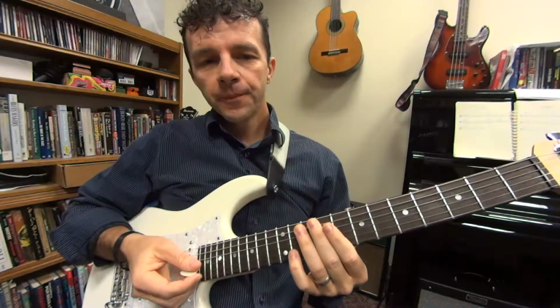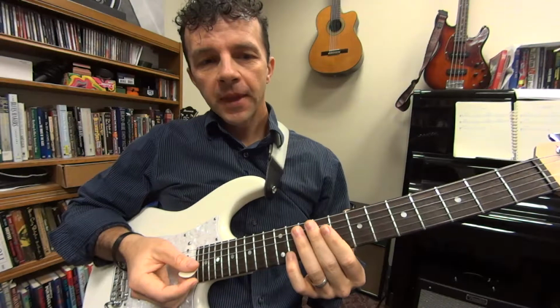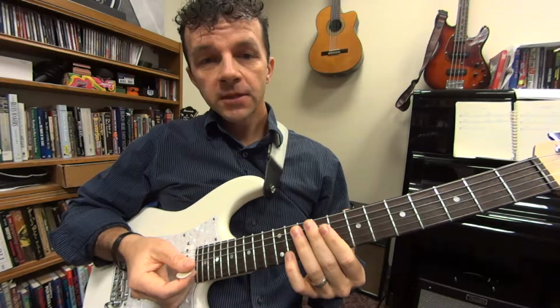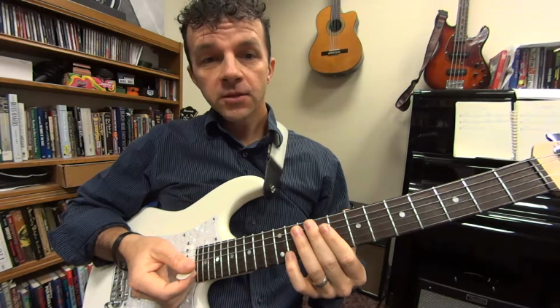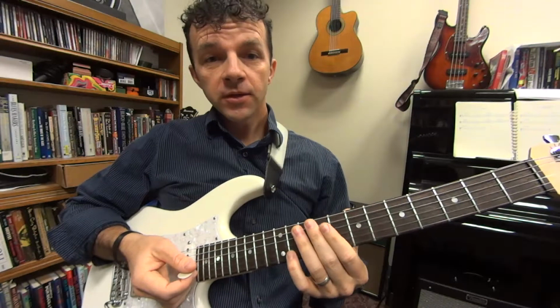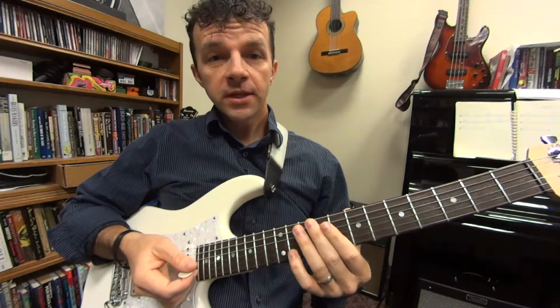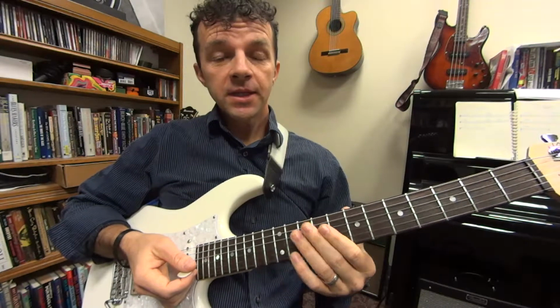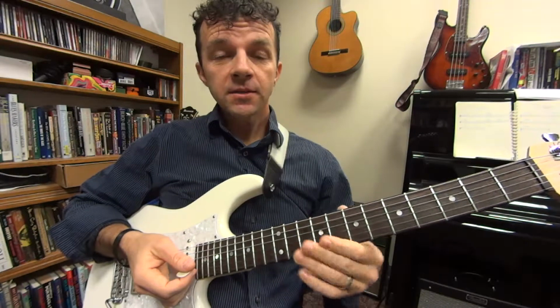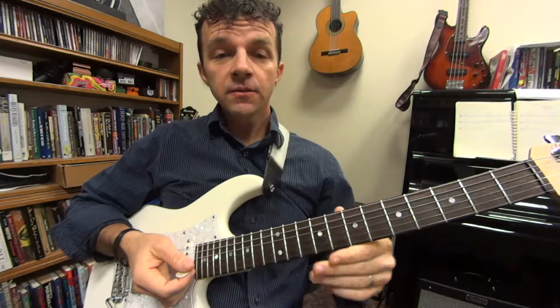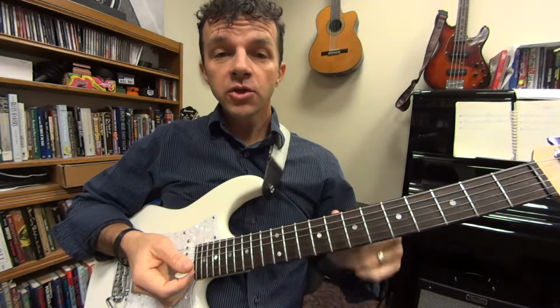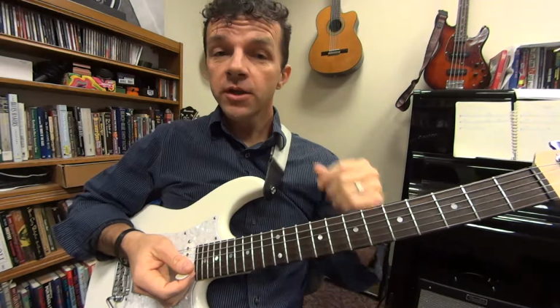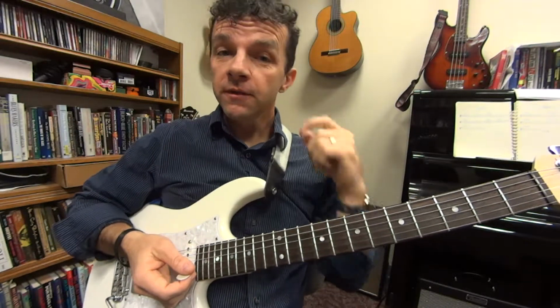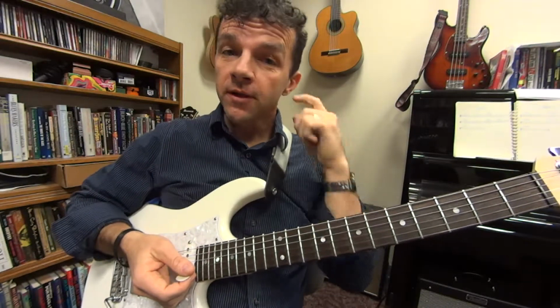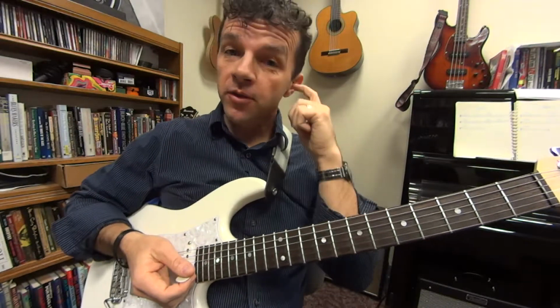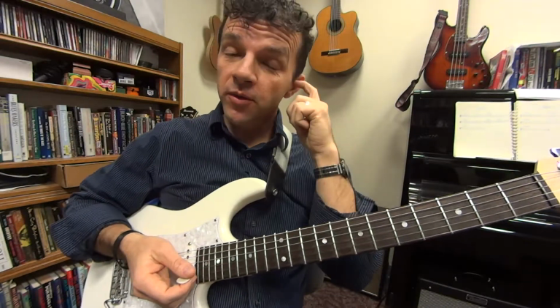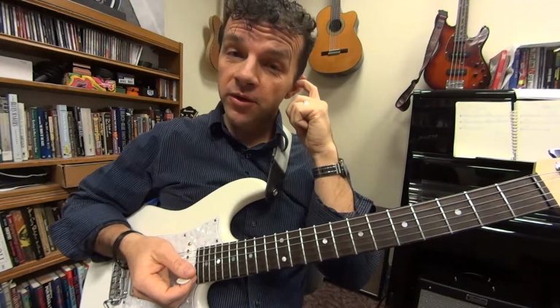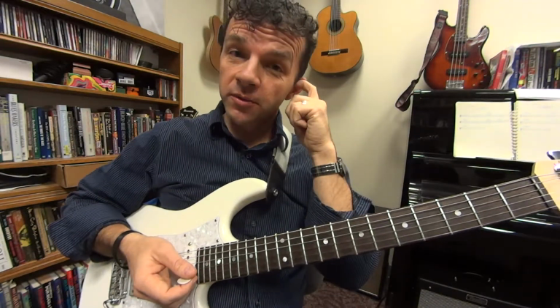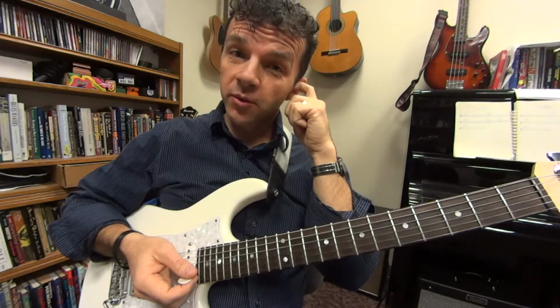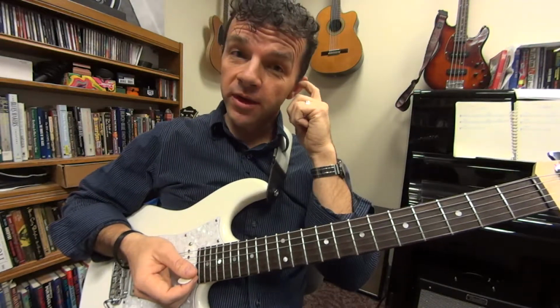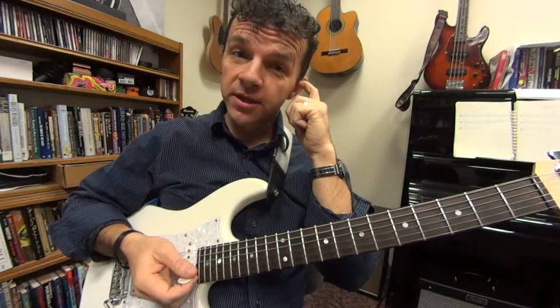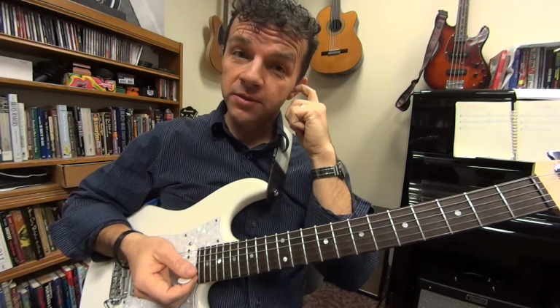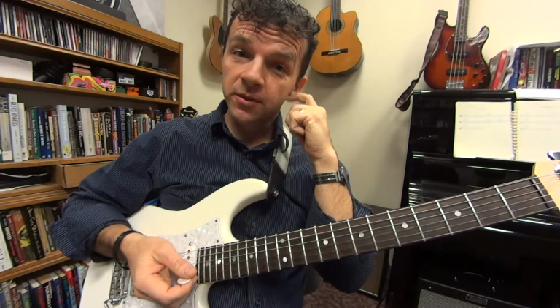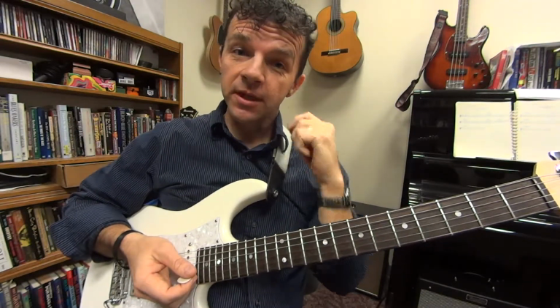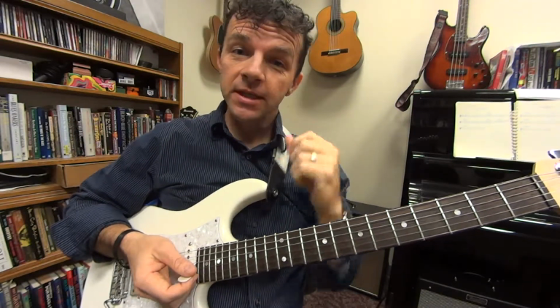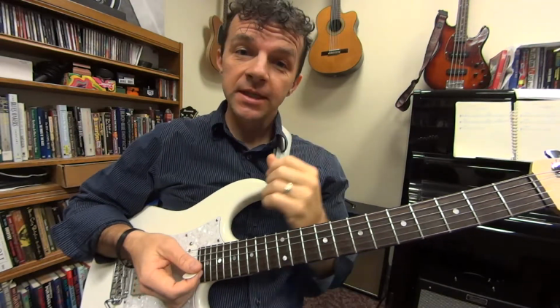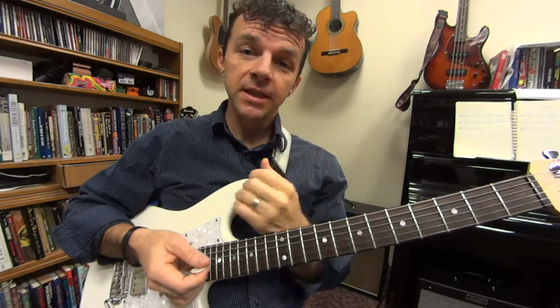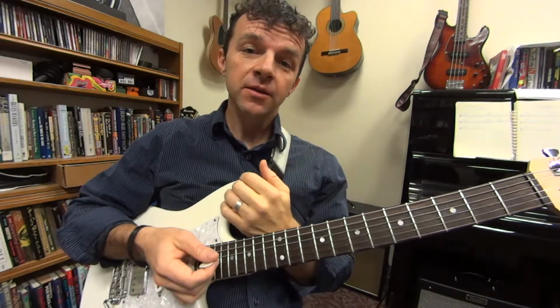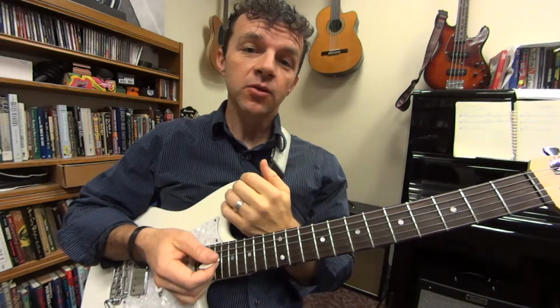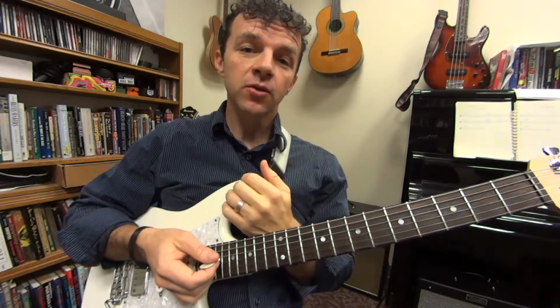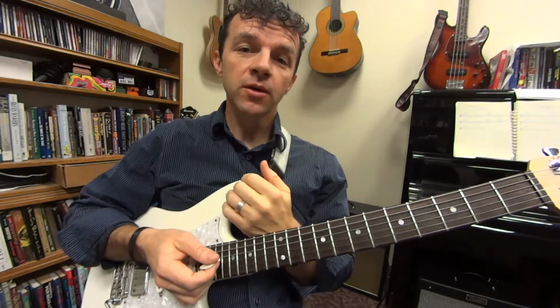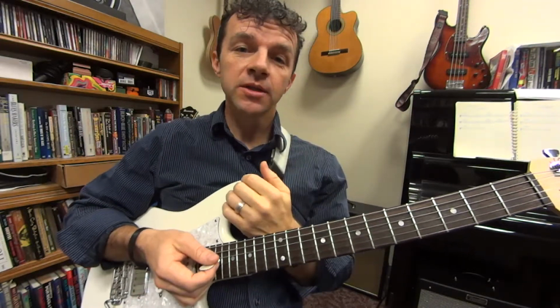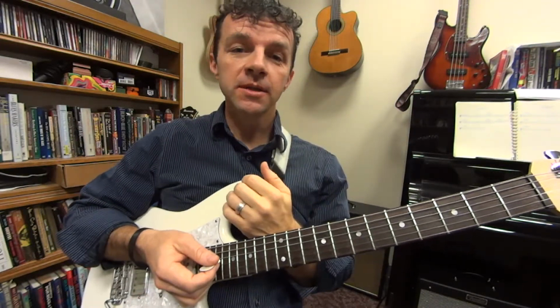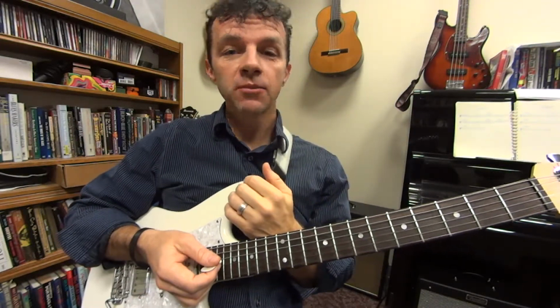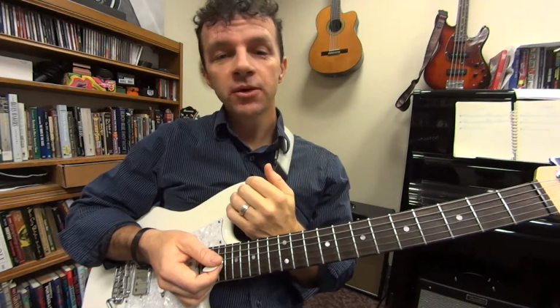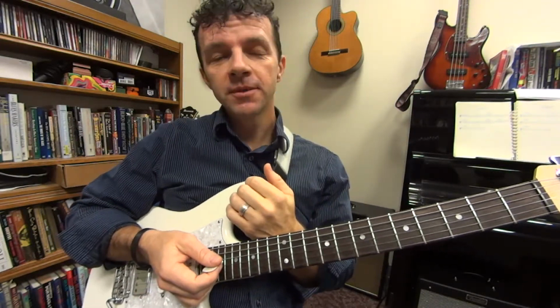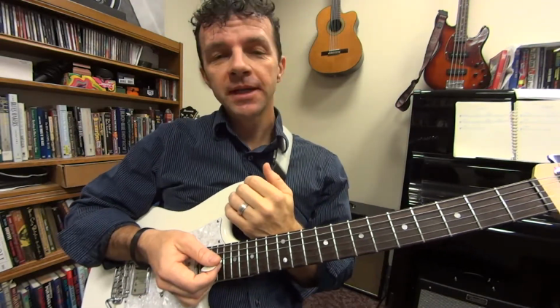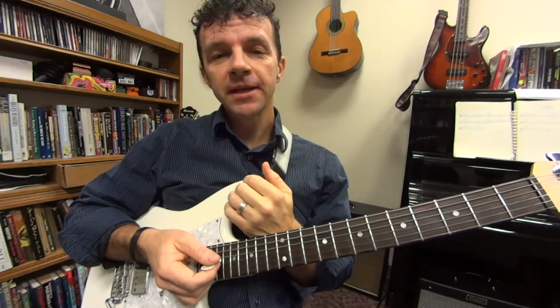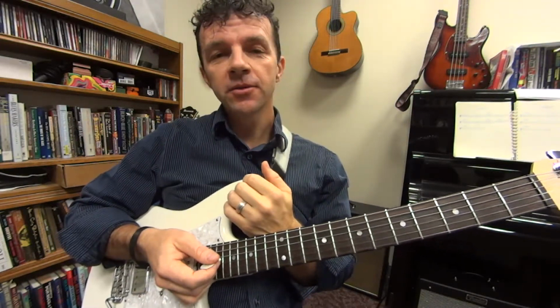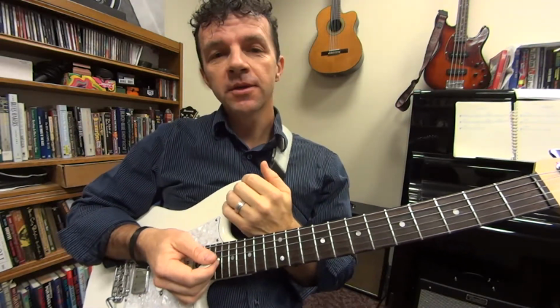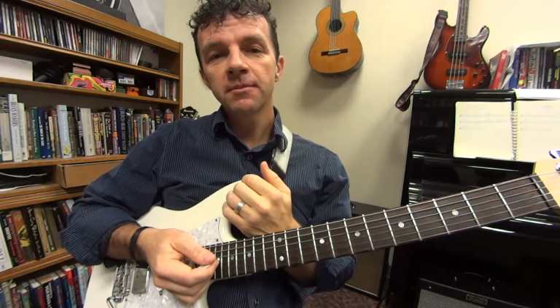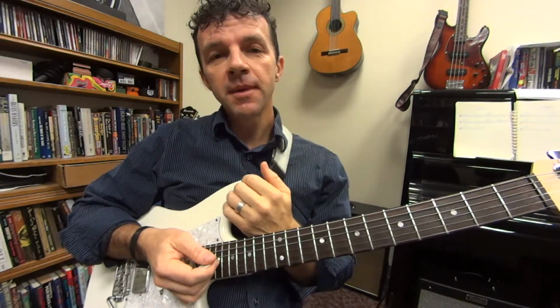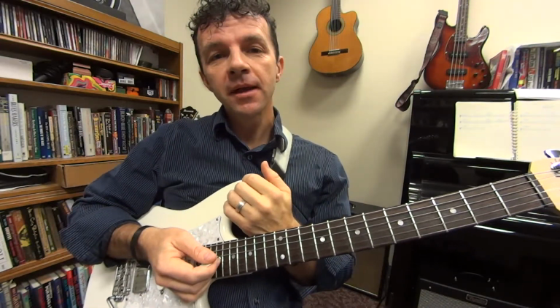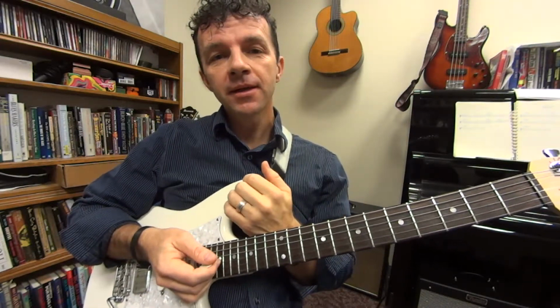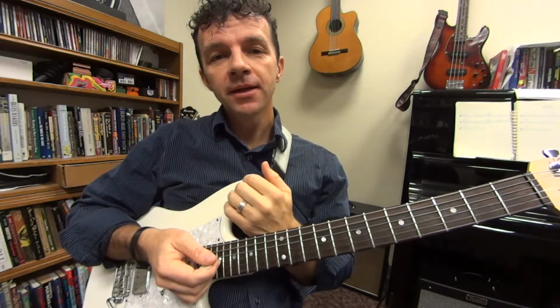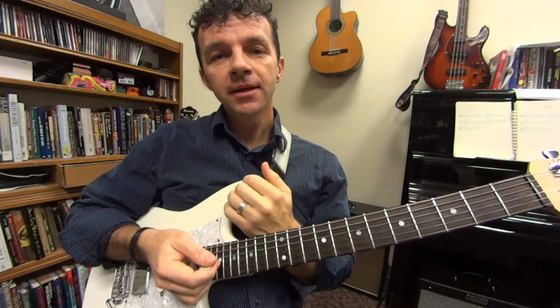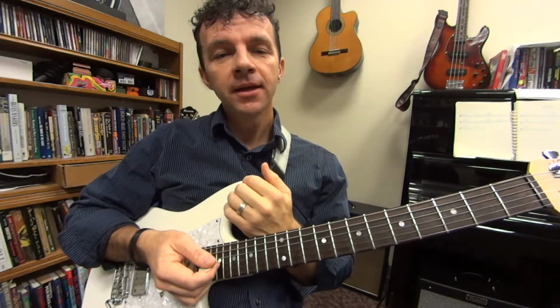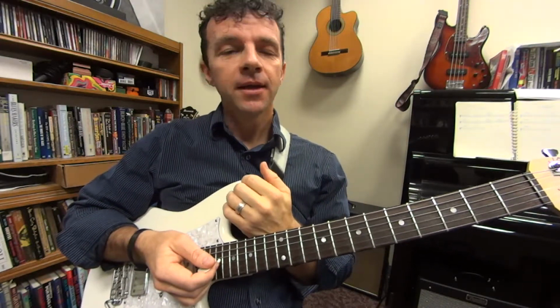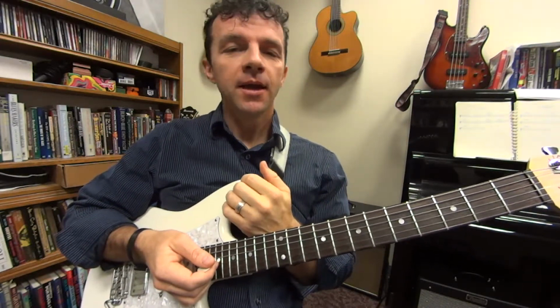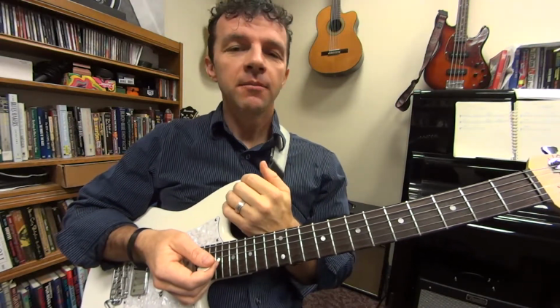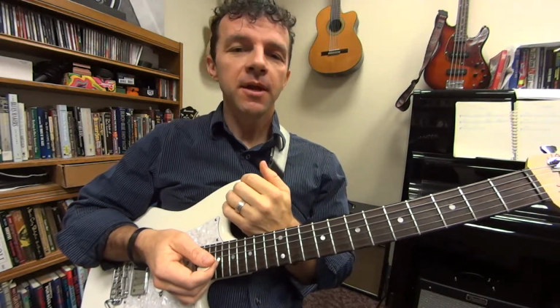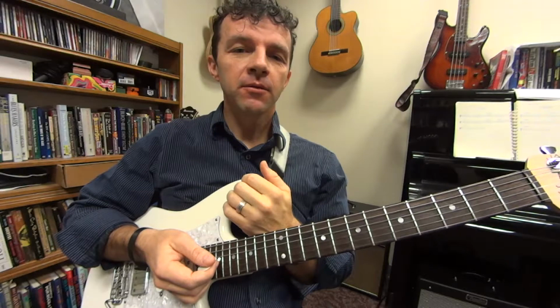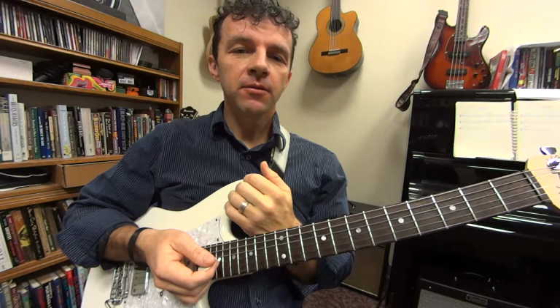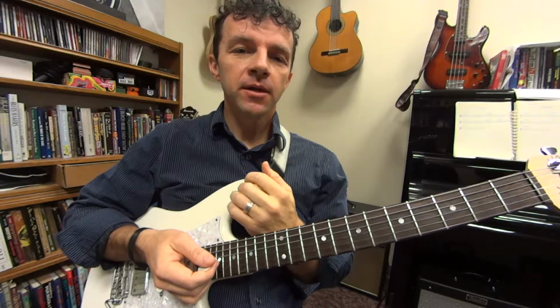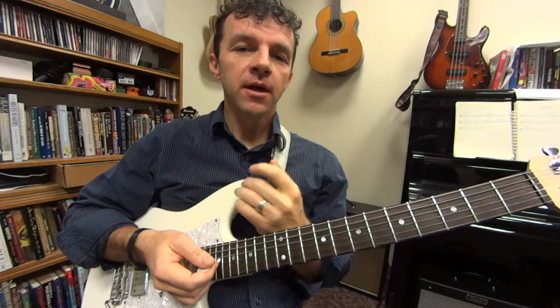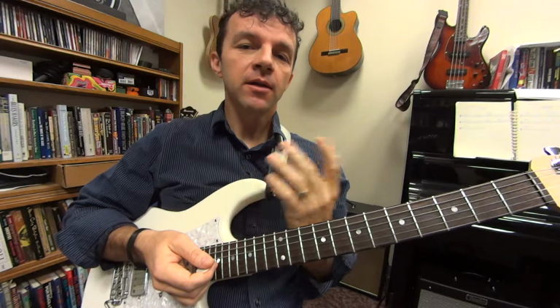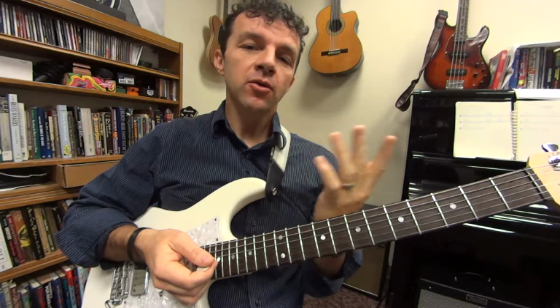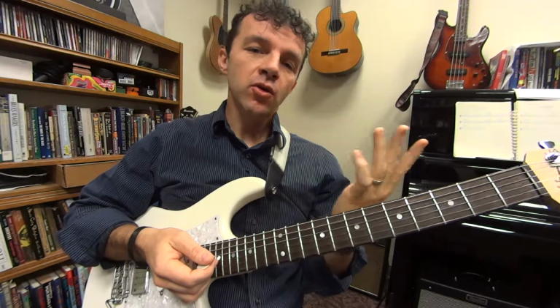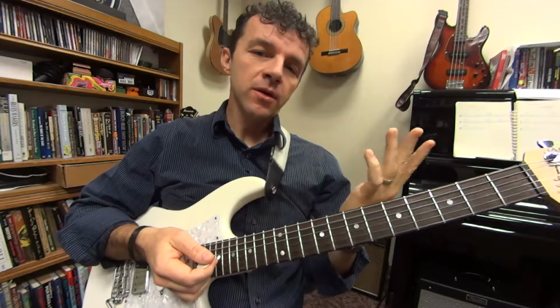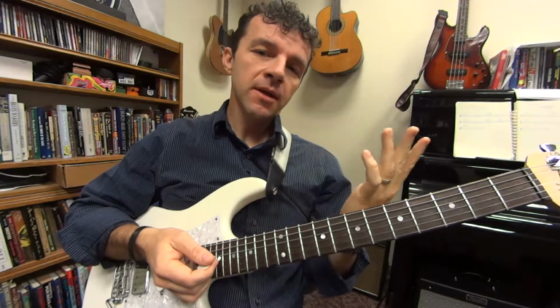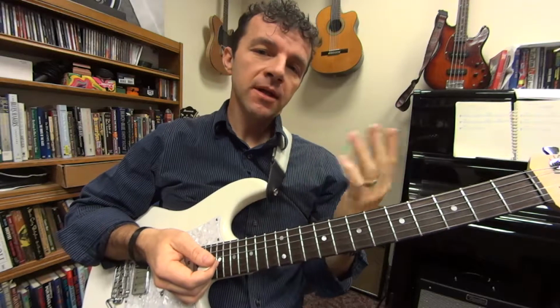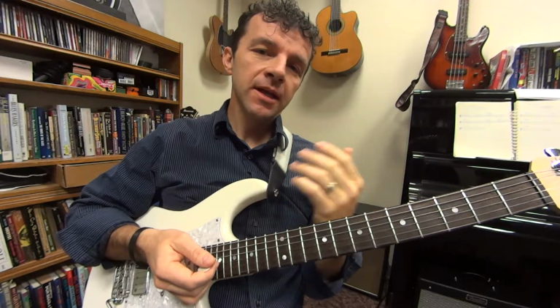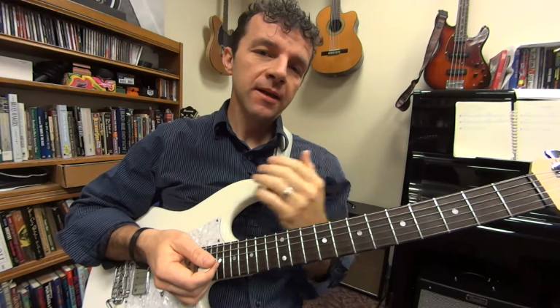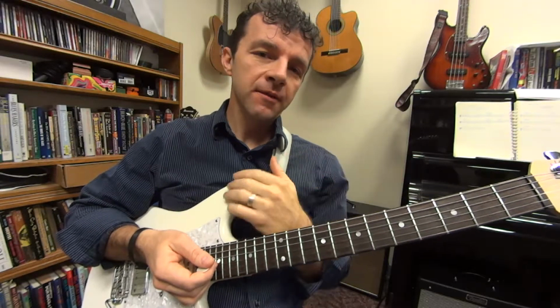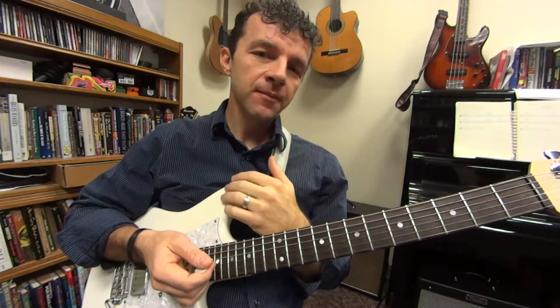In this version of Under the Bridge, we're going to take the chords and put them together with the melody and make what we call a chord melody.